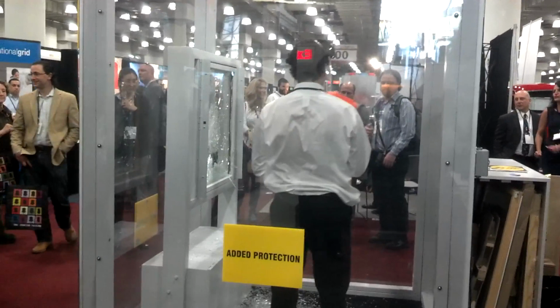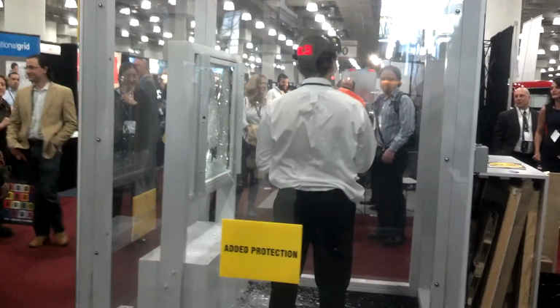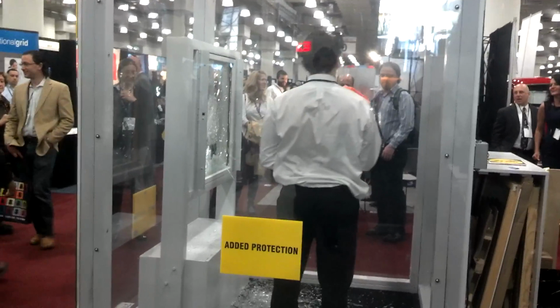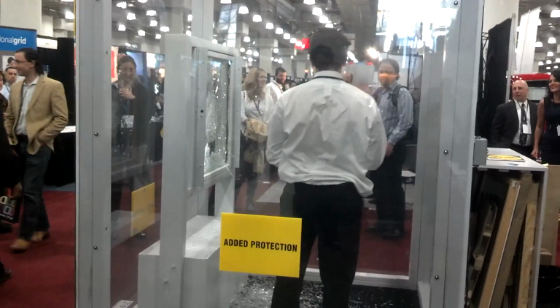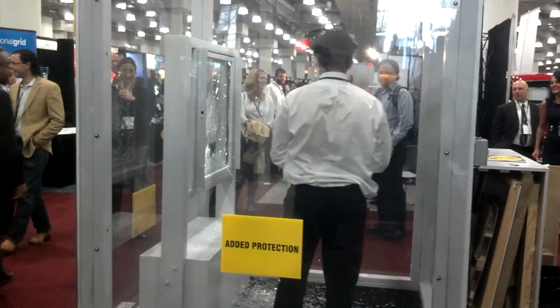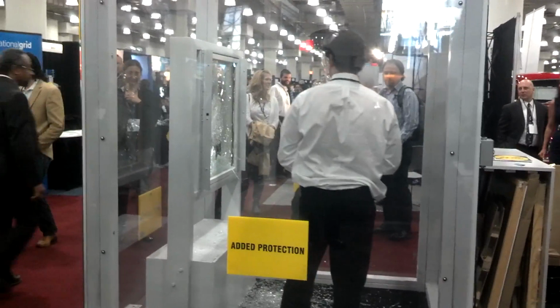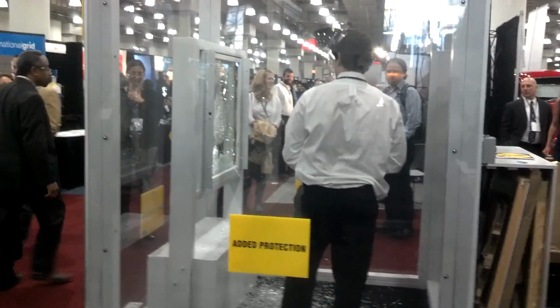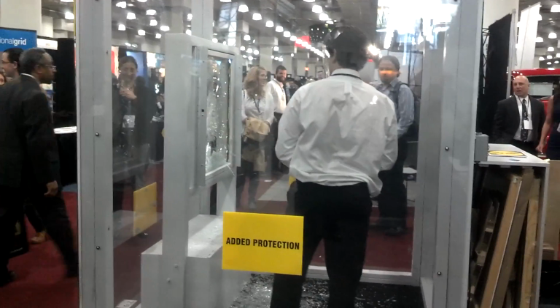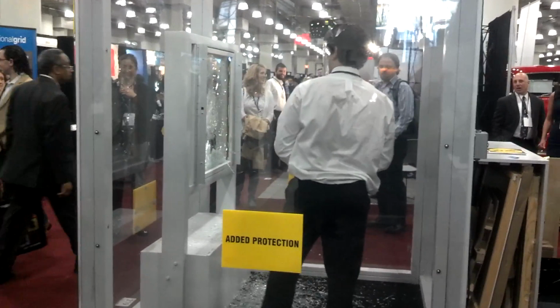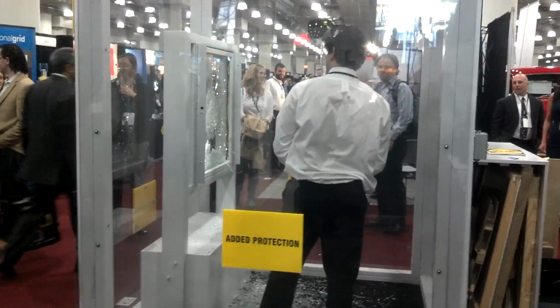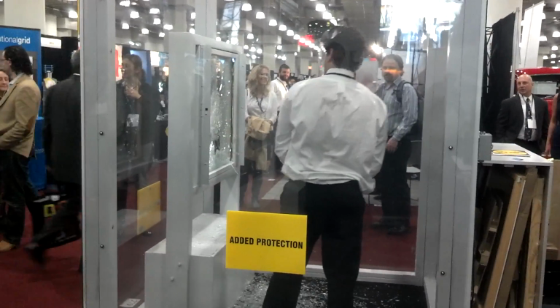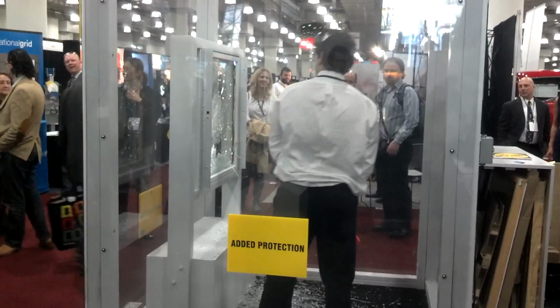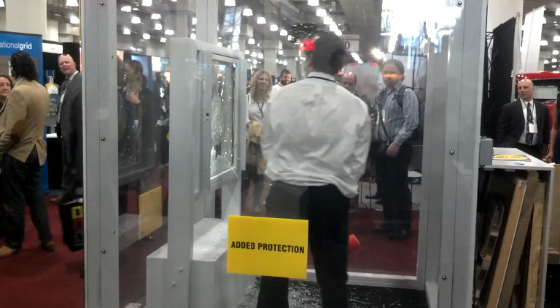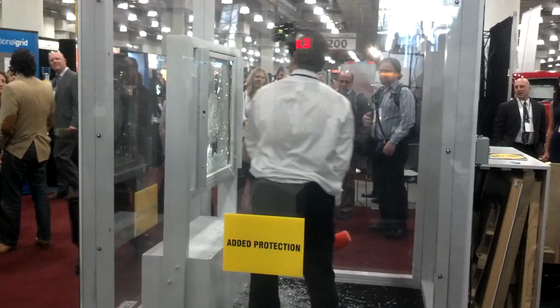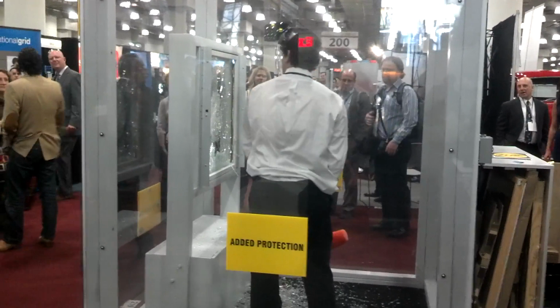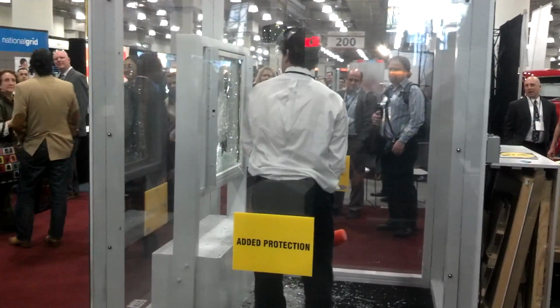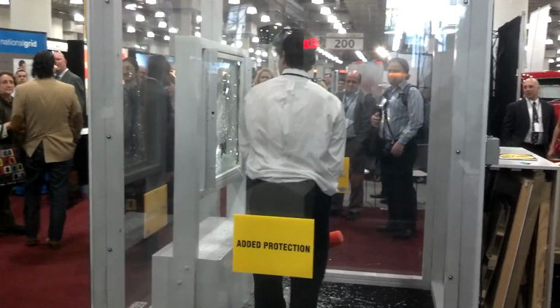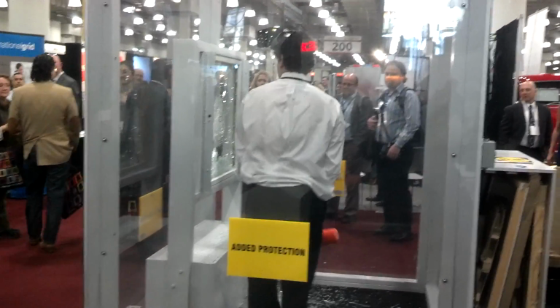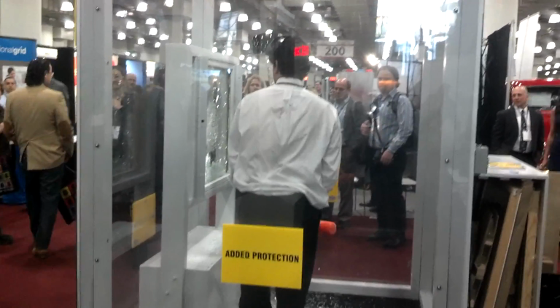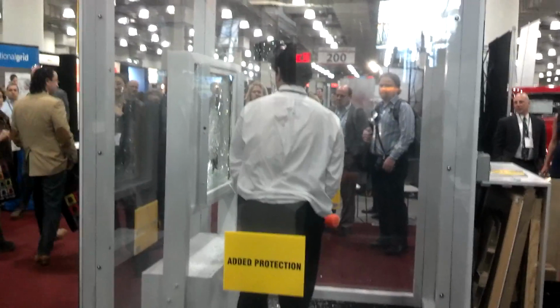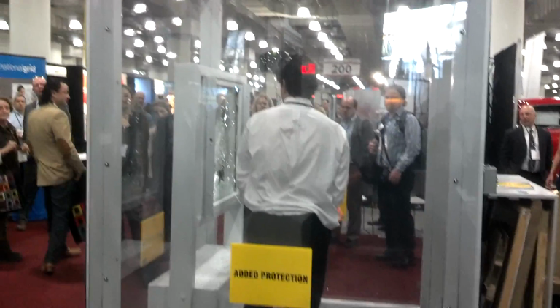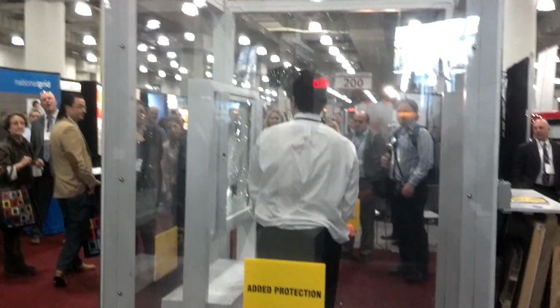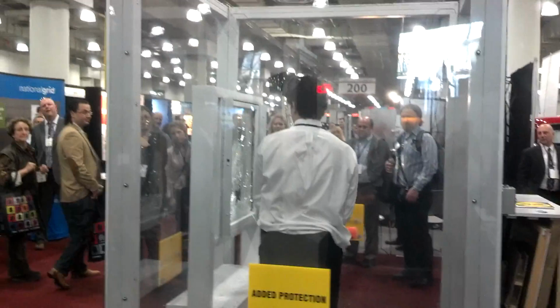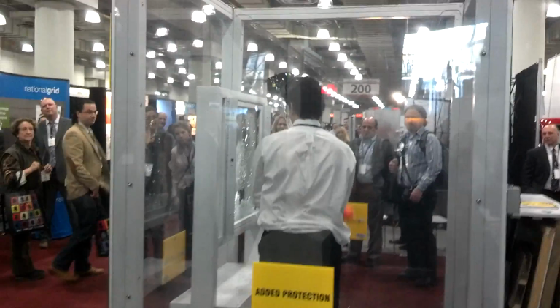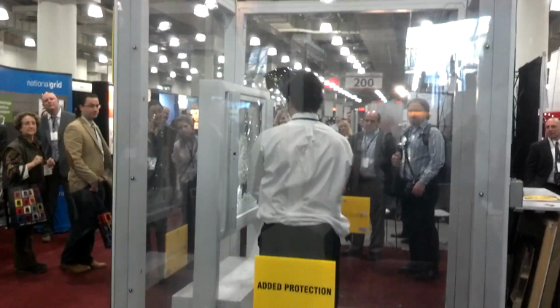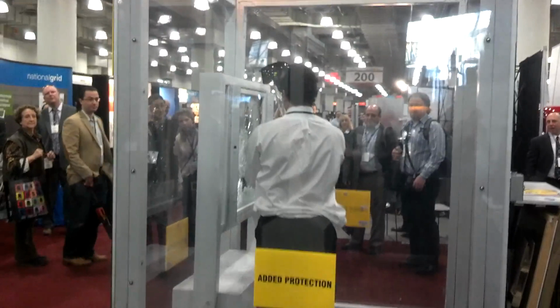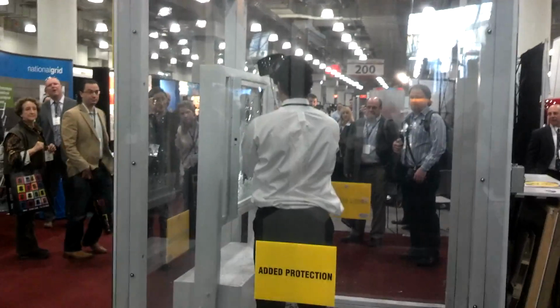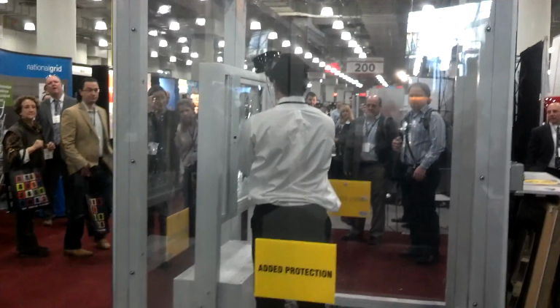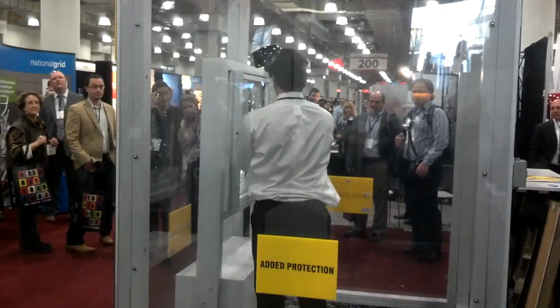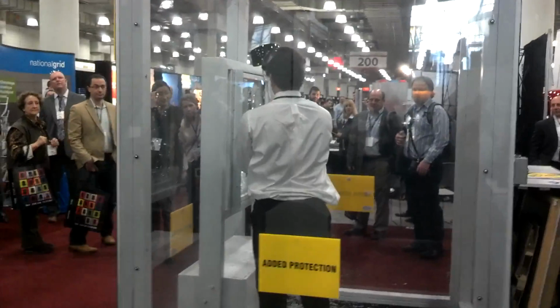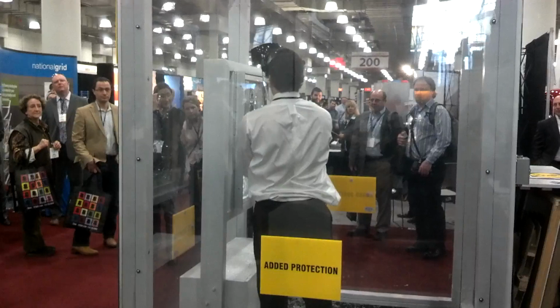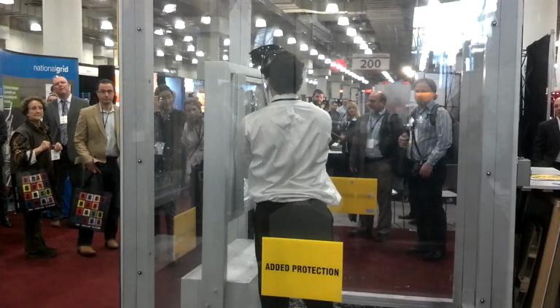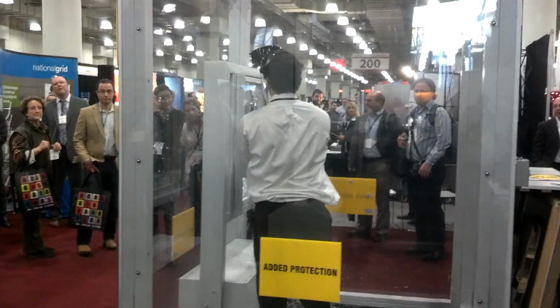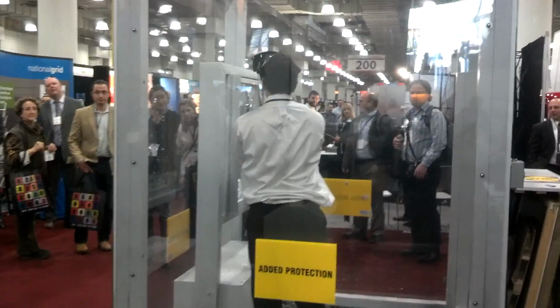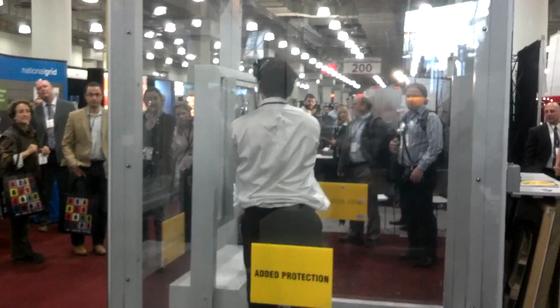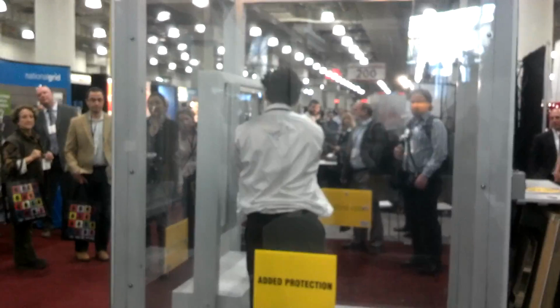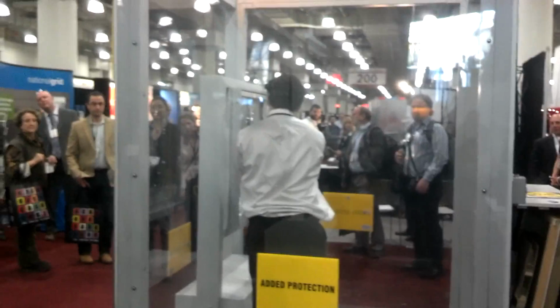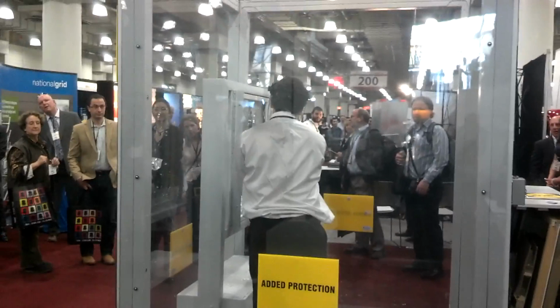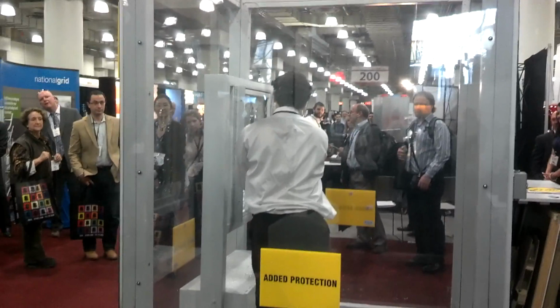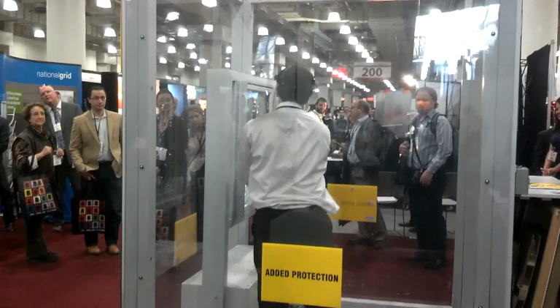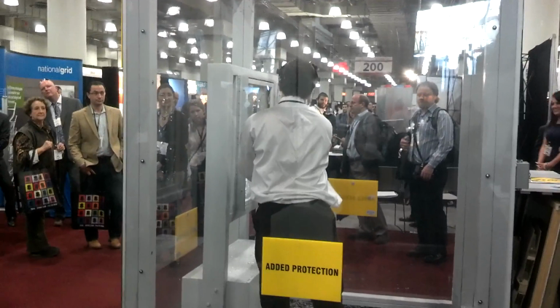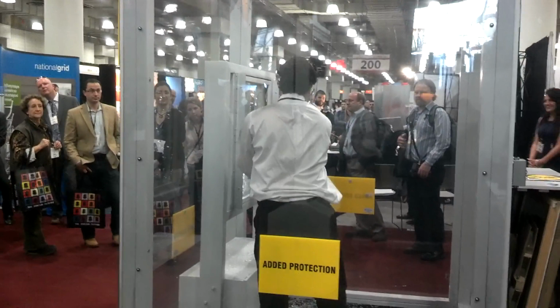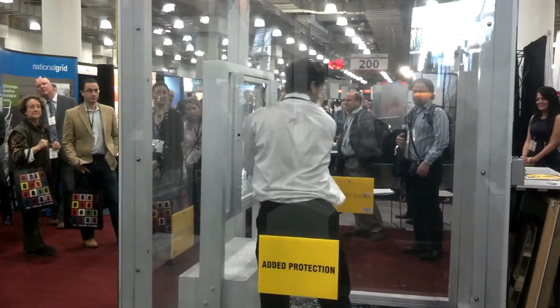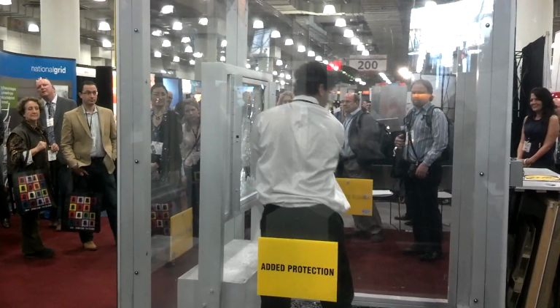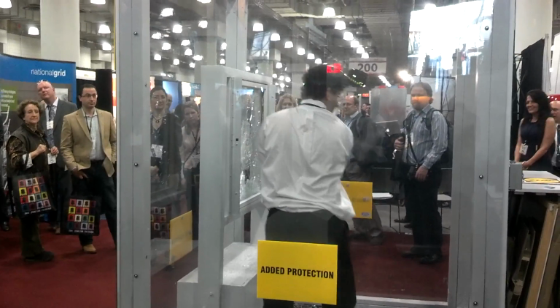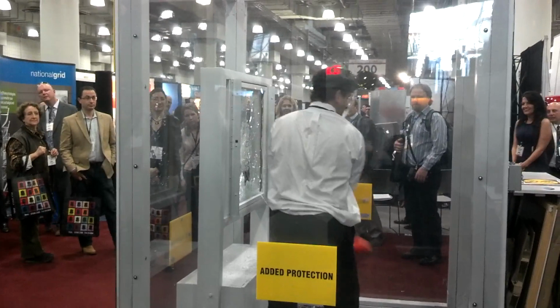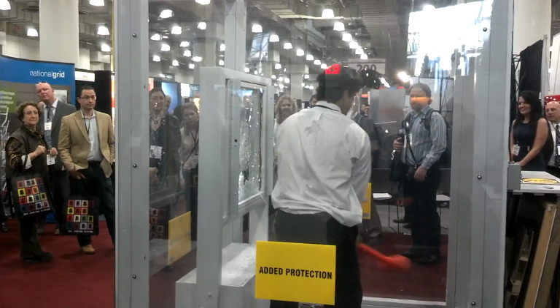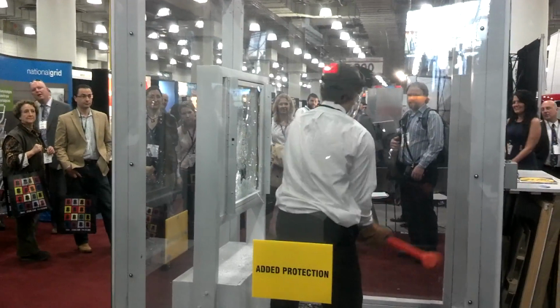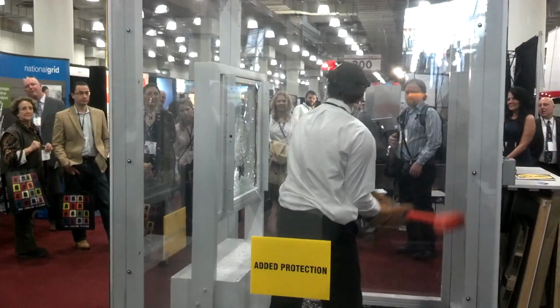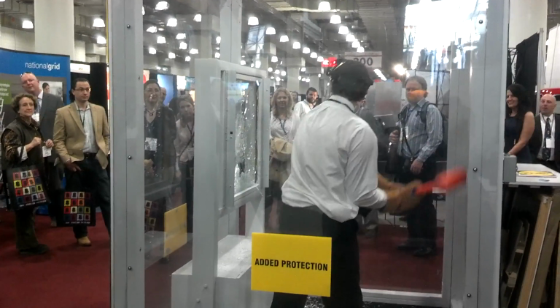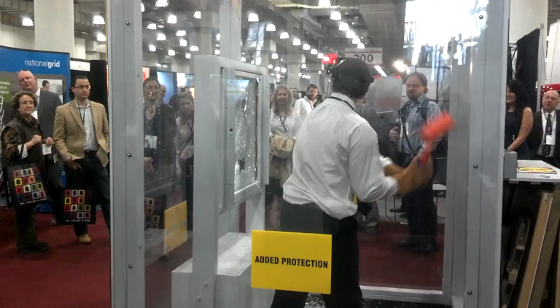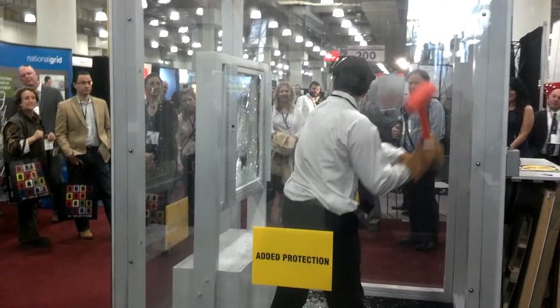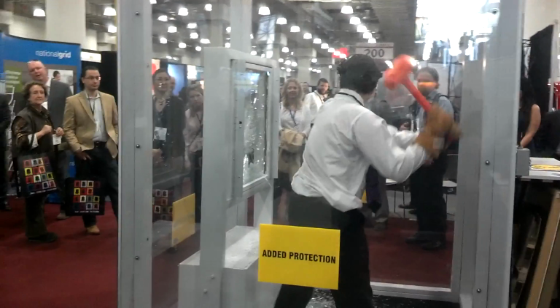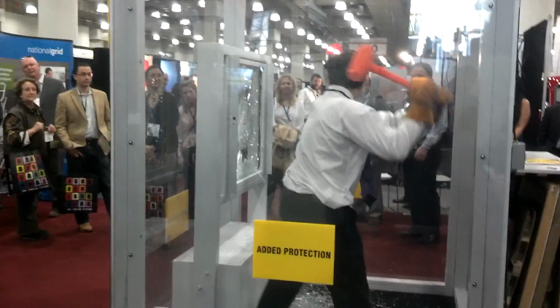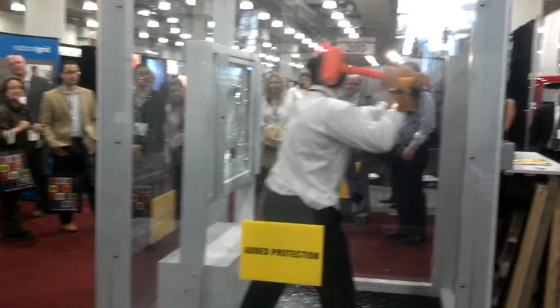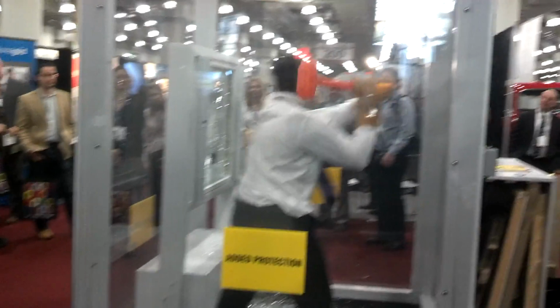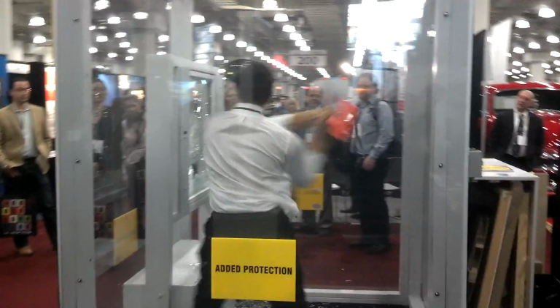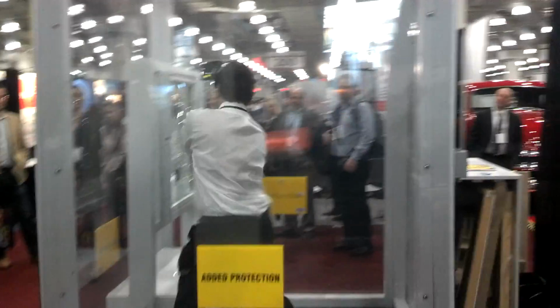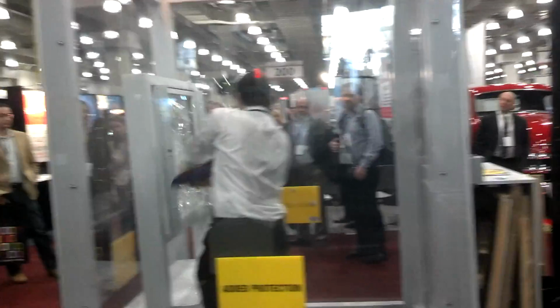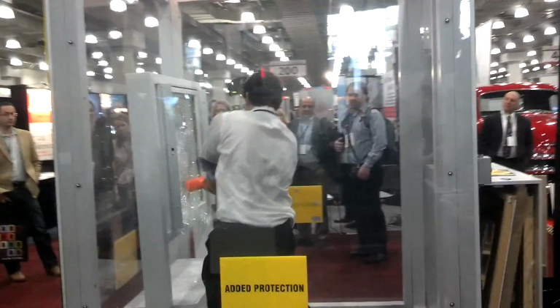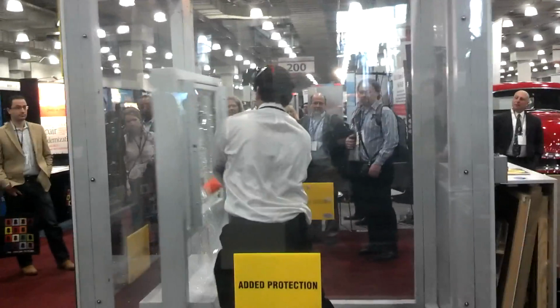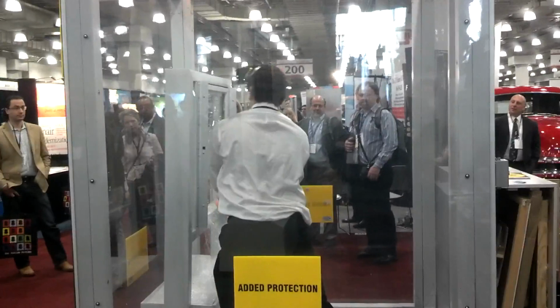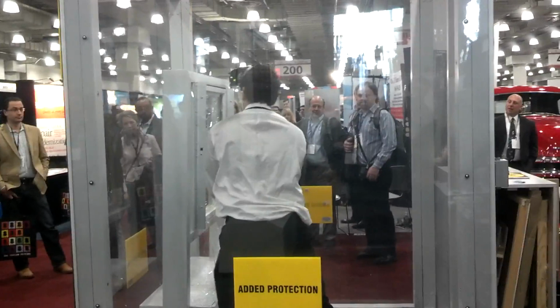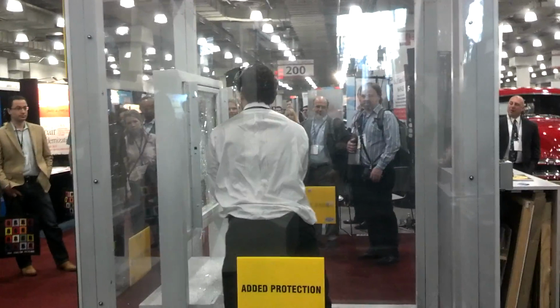The tempered glass is shattered. The PVB is not broken through. That's the polyvinyl butate.